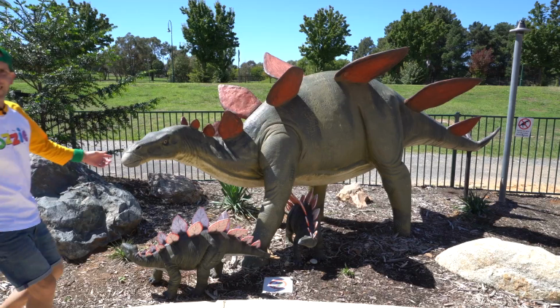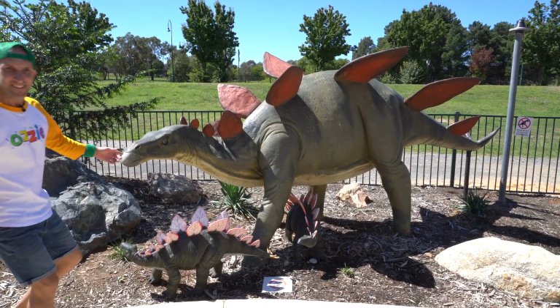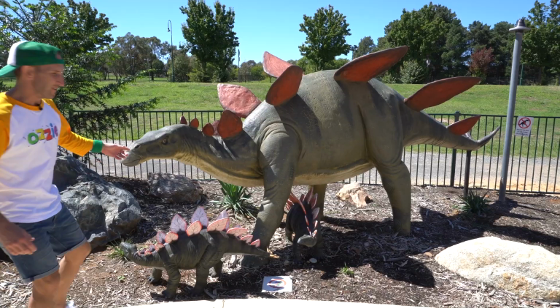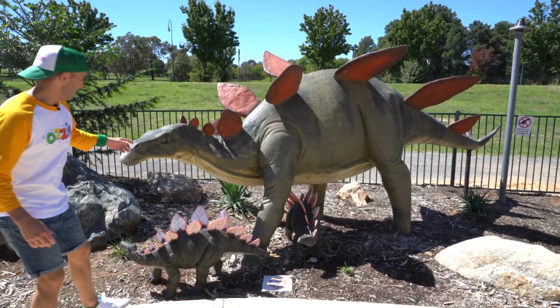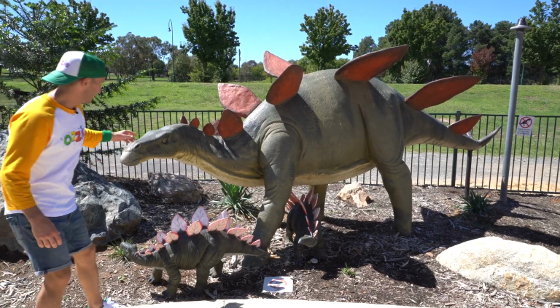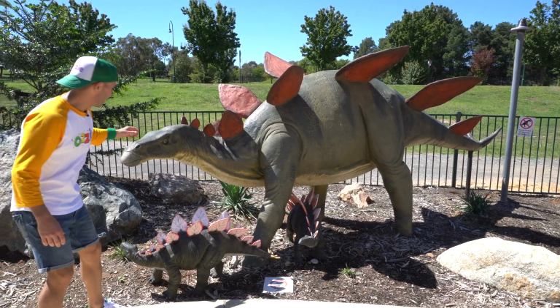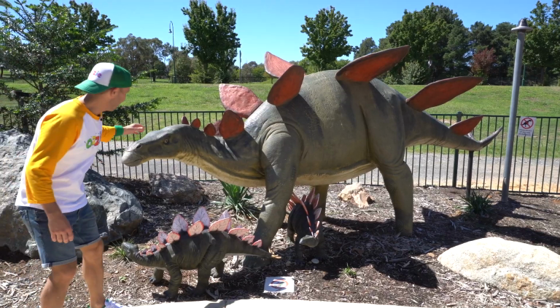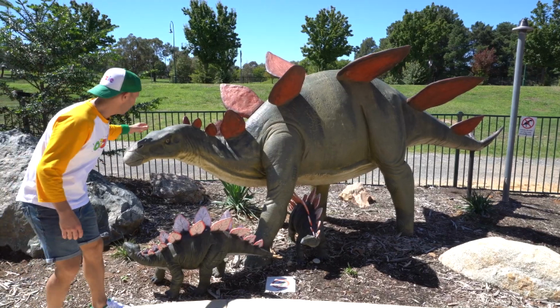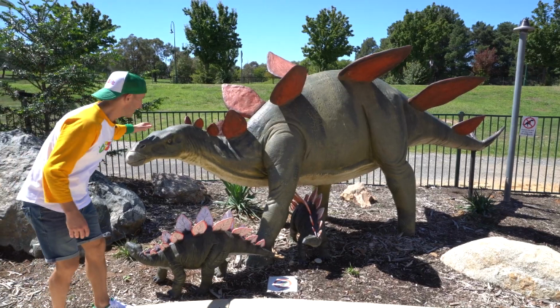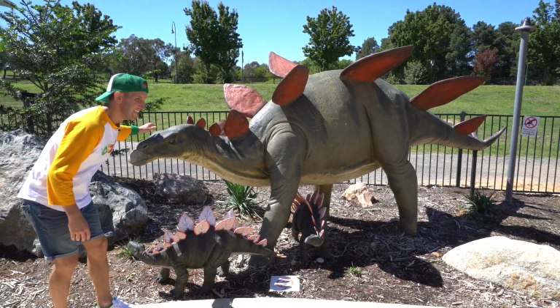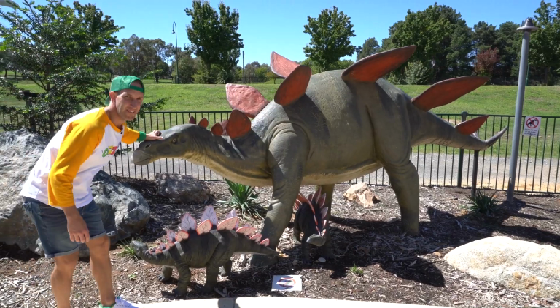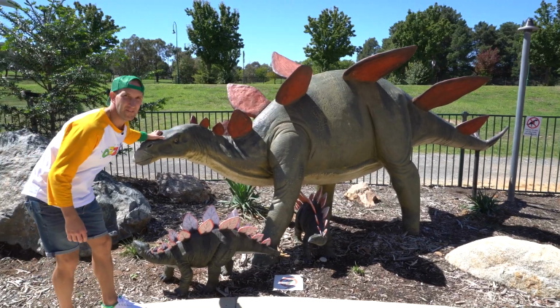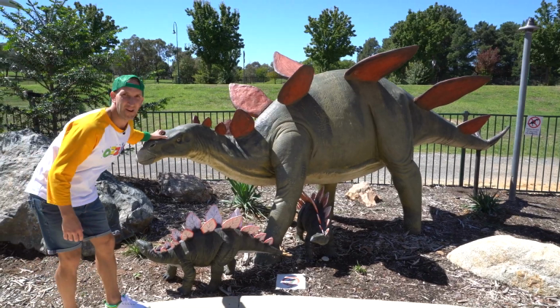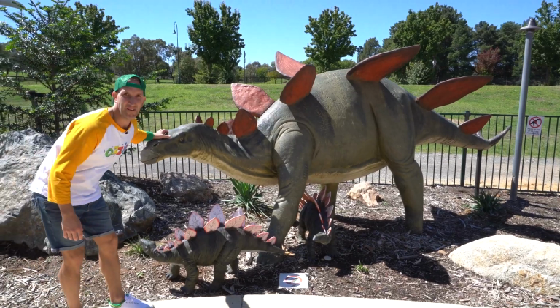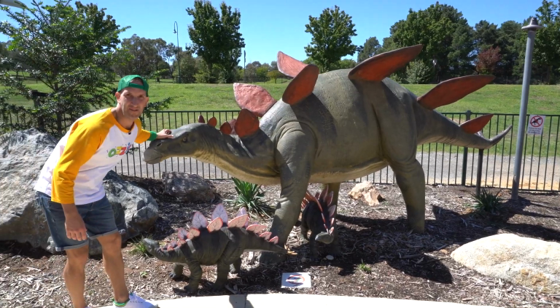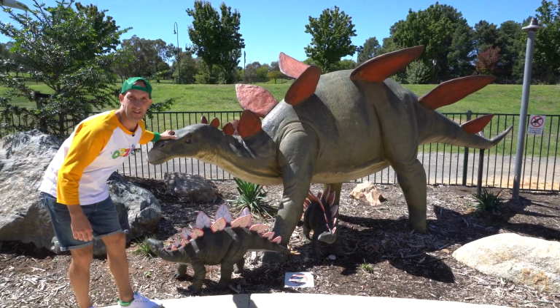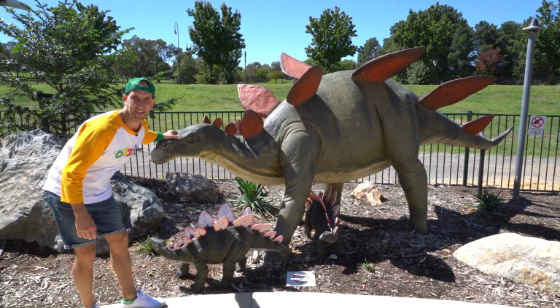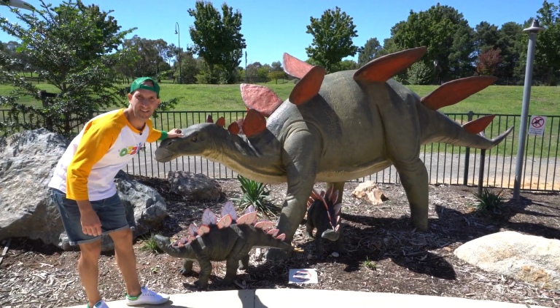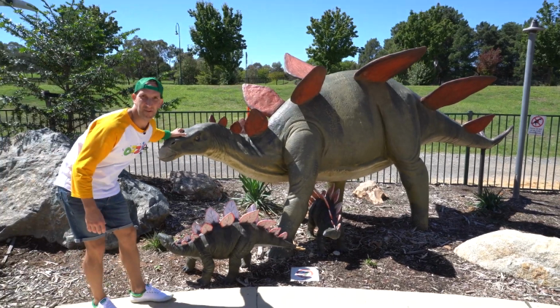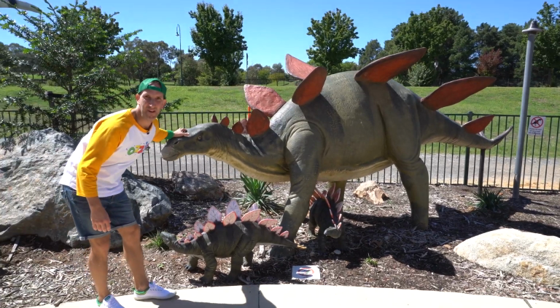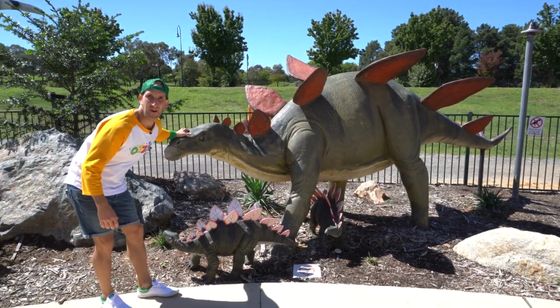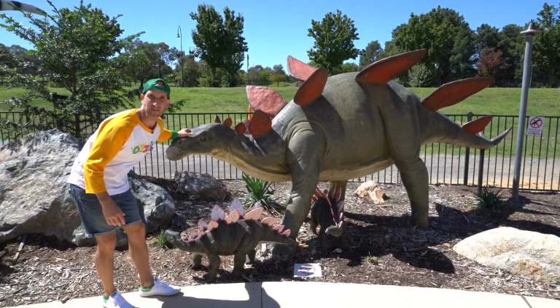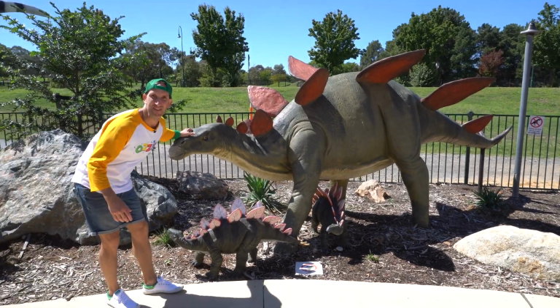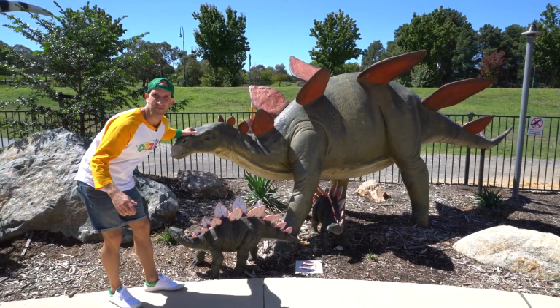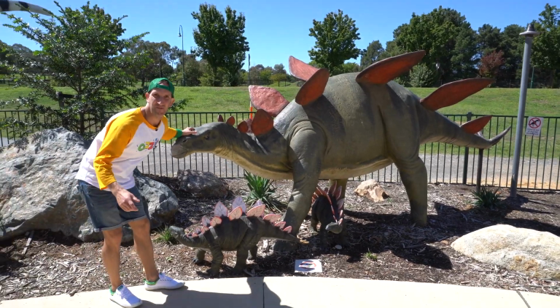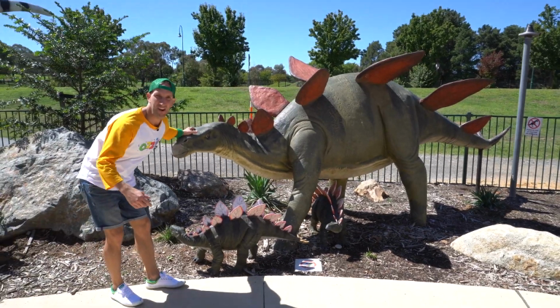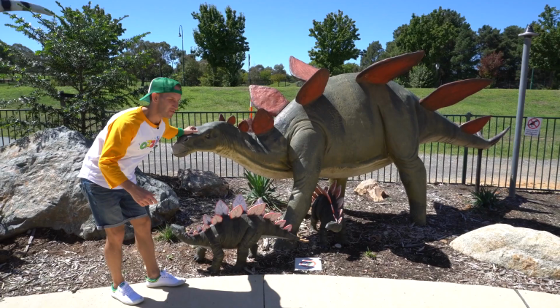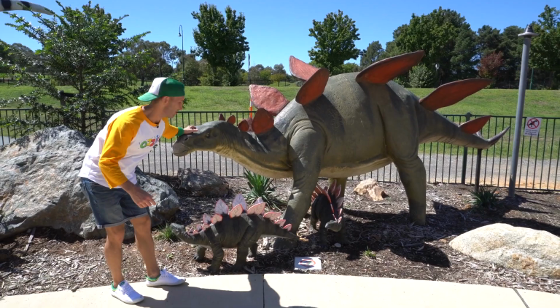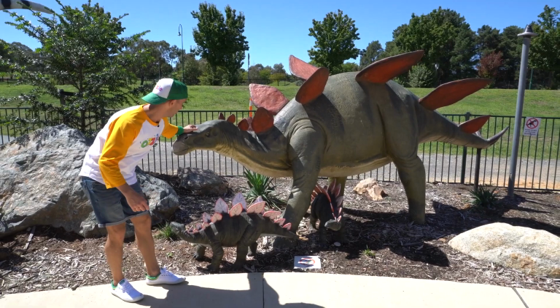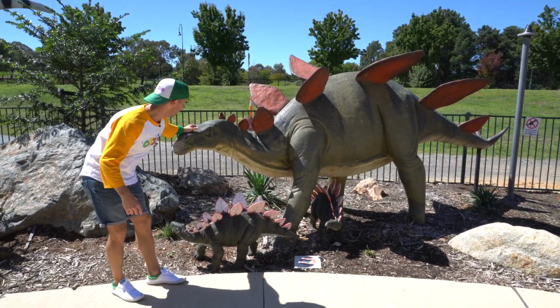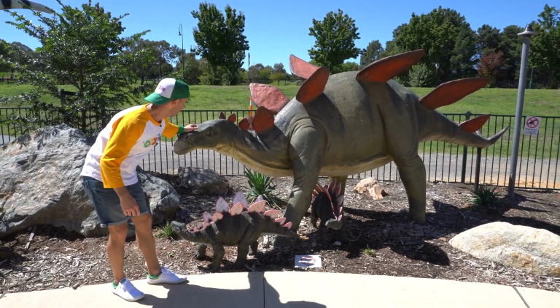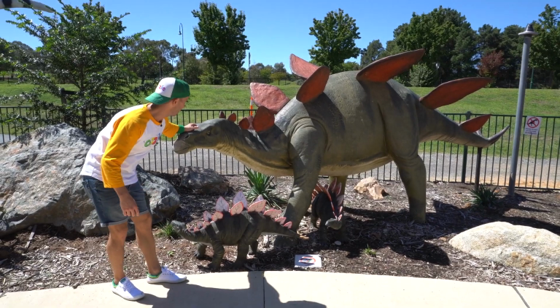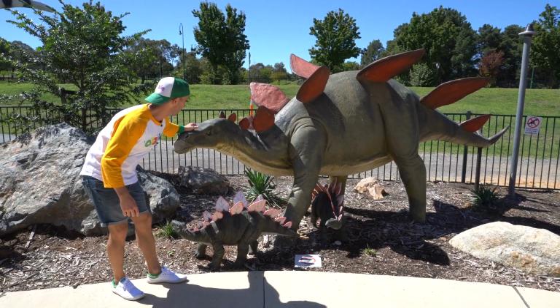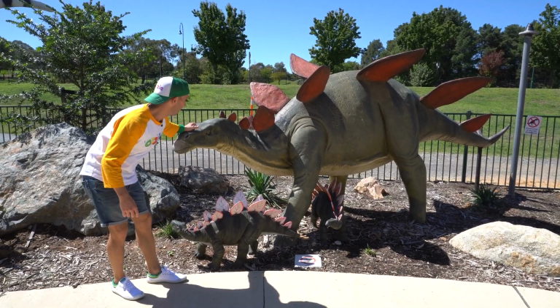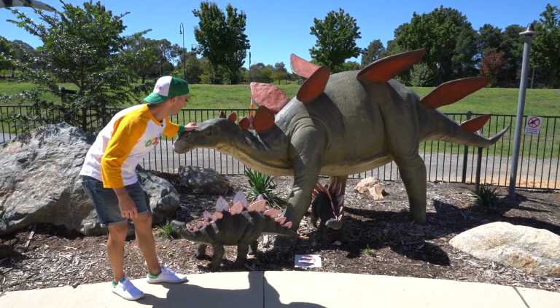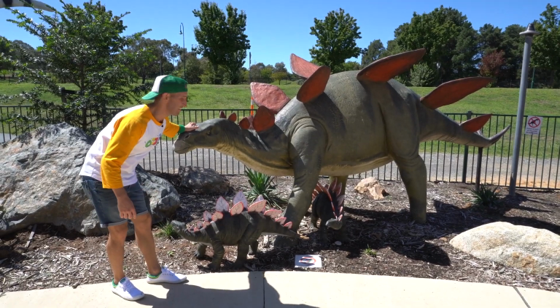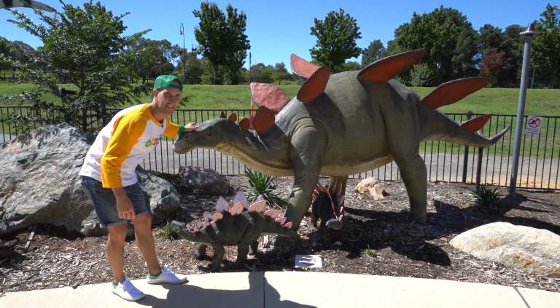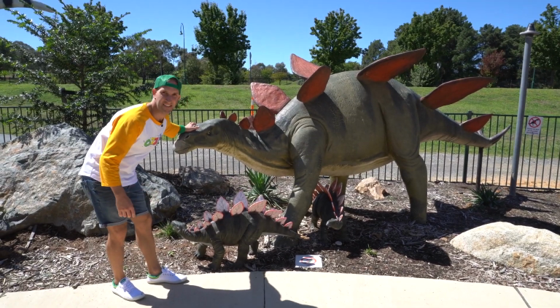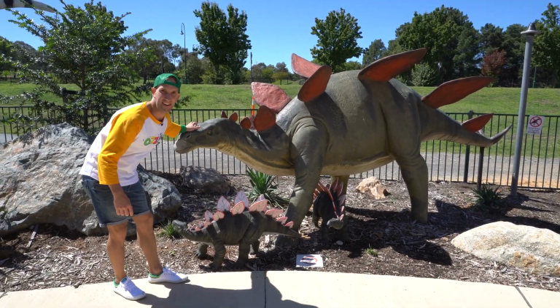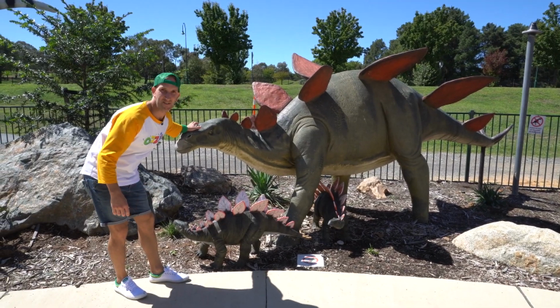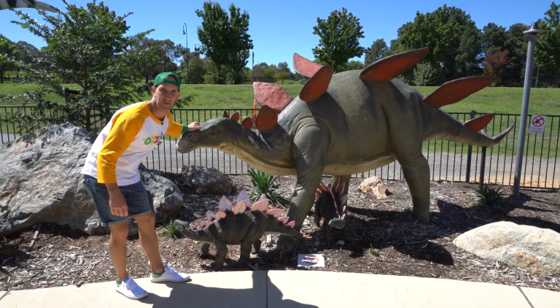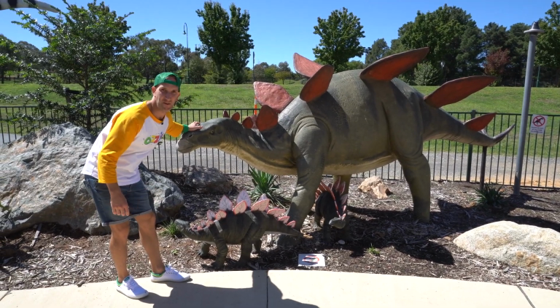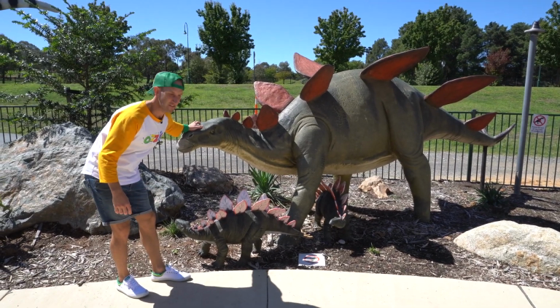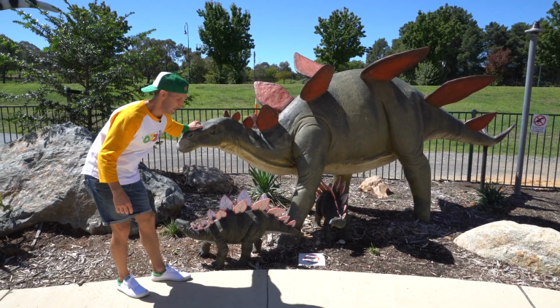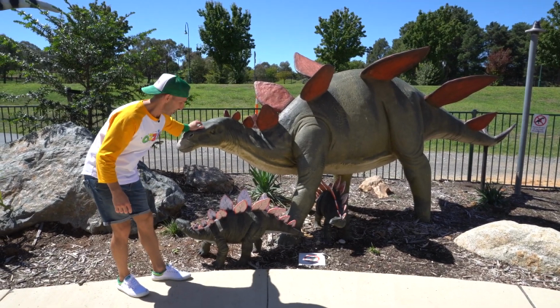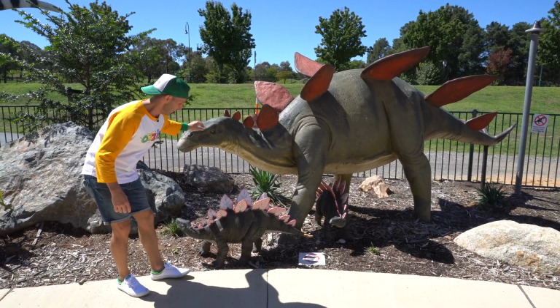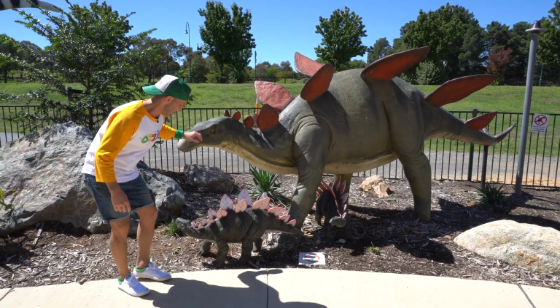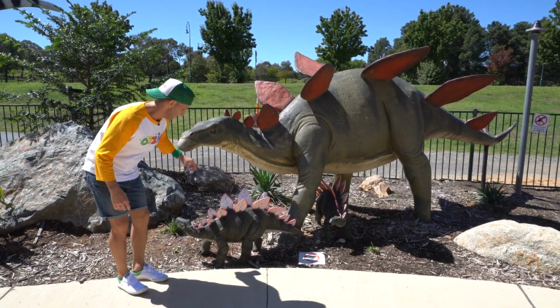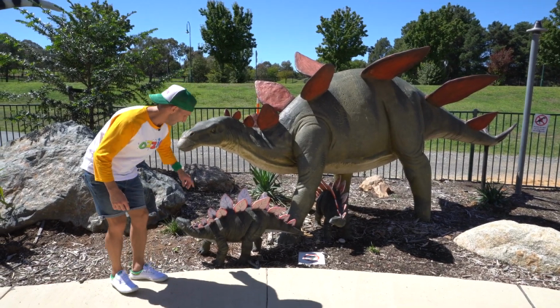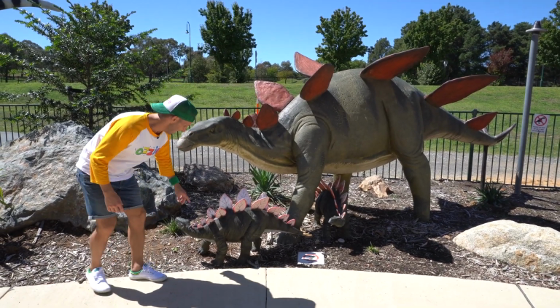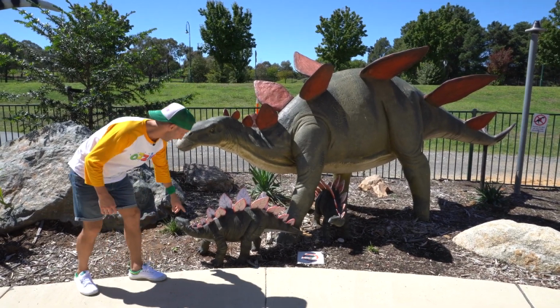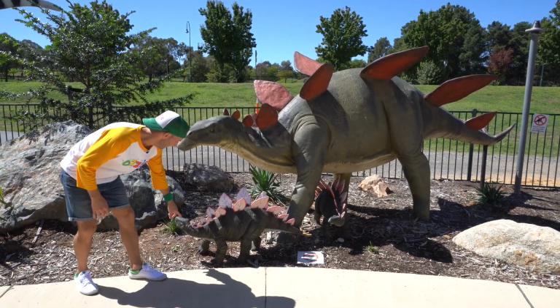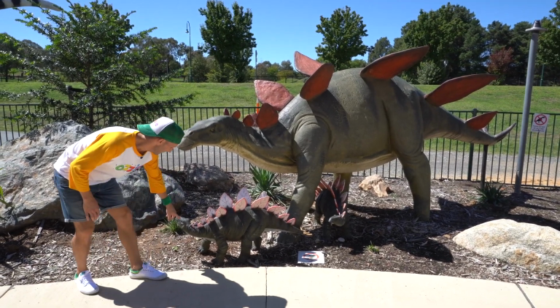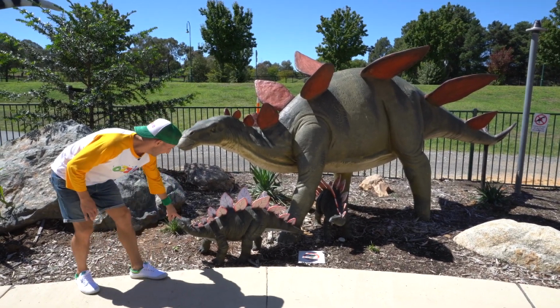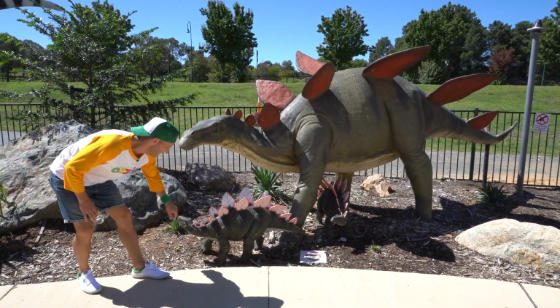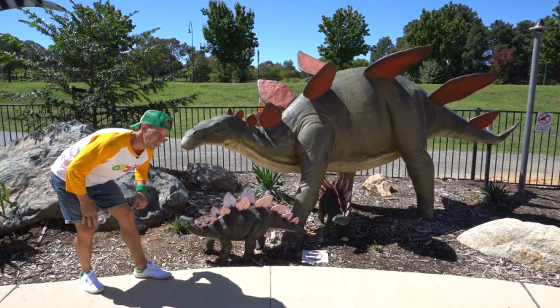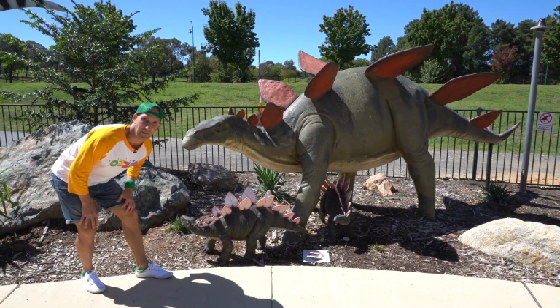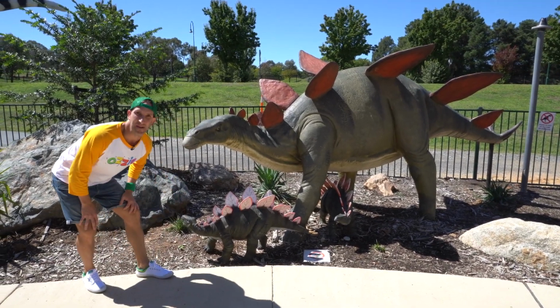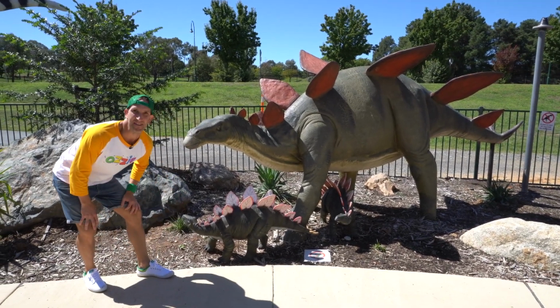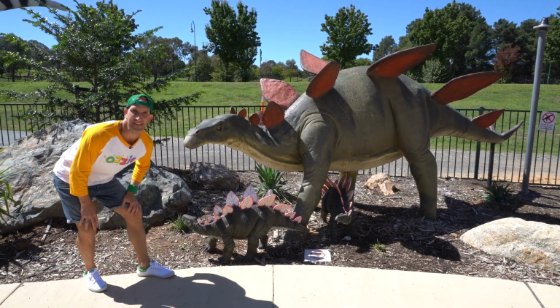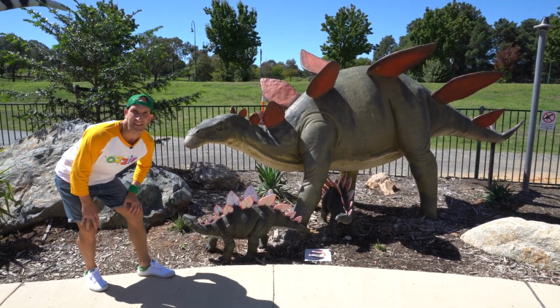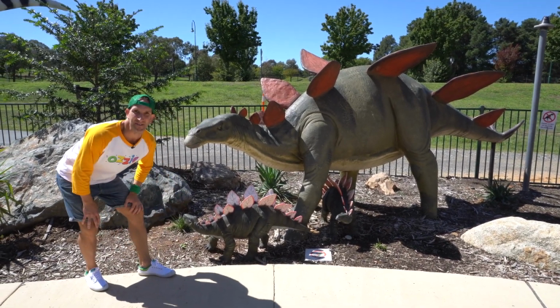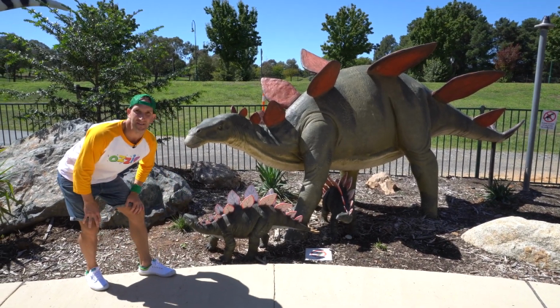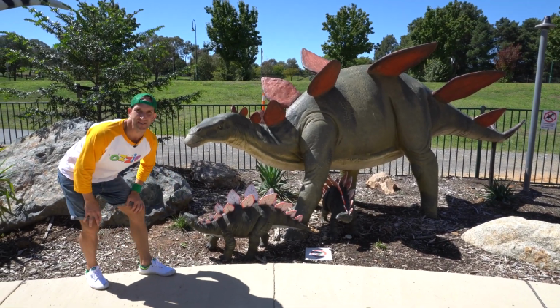Look at this kids — we know what this one is, don't we? Ozzy's favourite dinosaur, the Stegosaurus! And check out the little baby Stegosaurus.